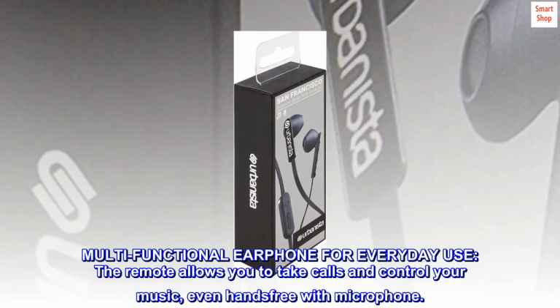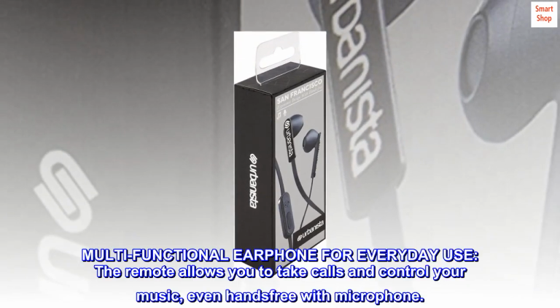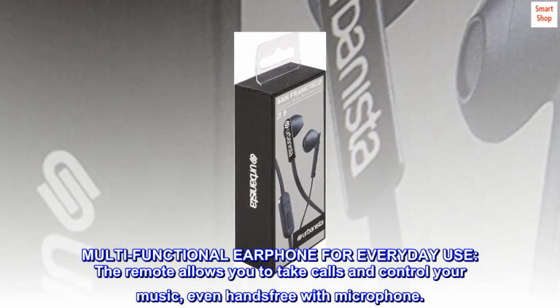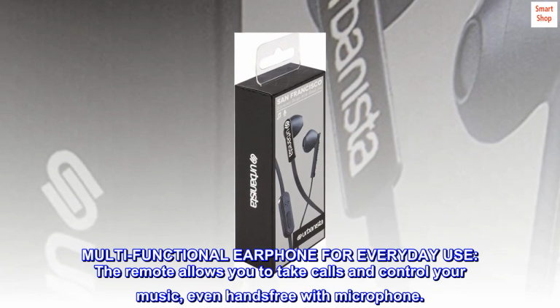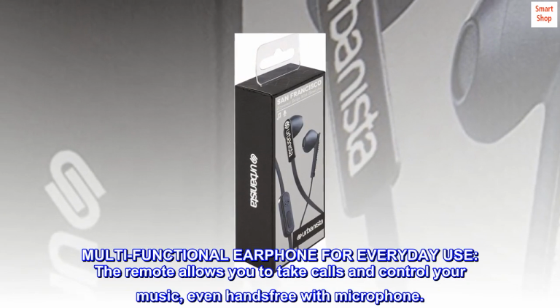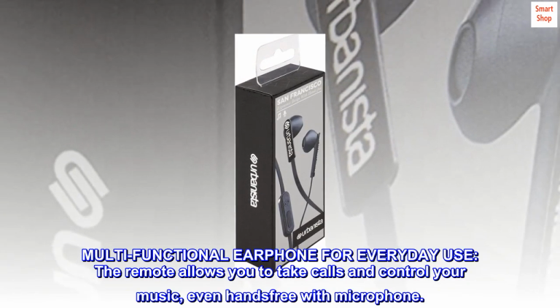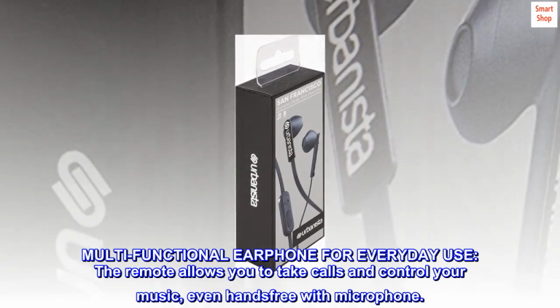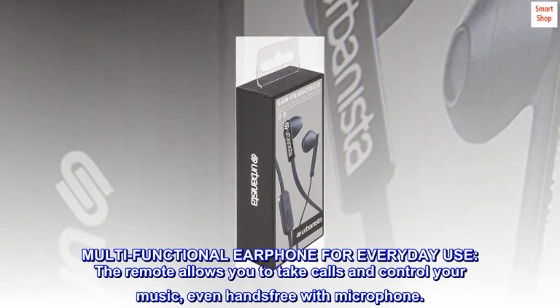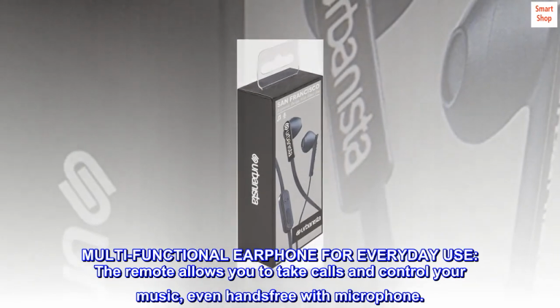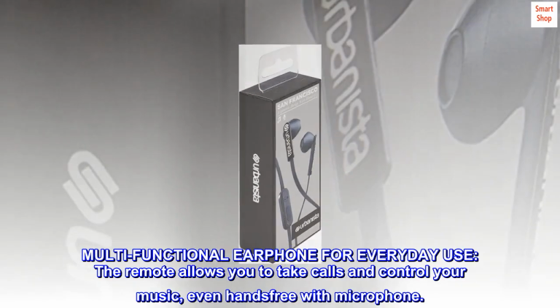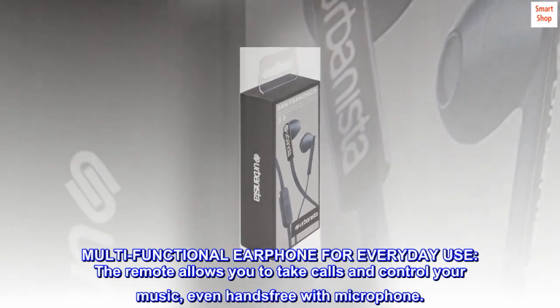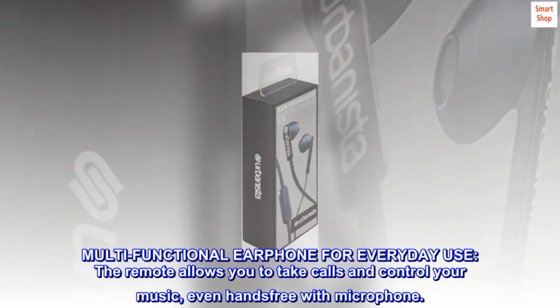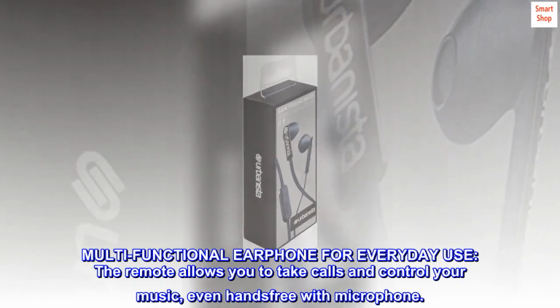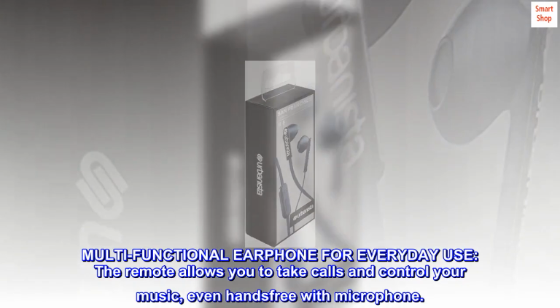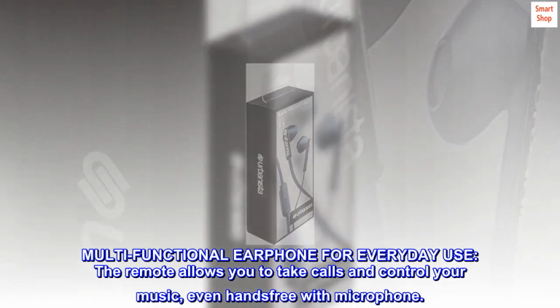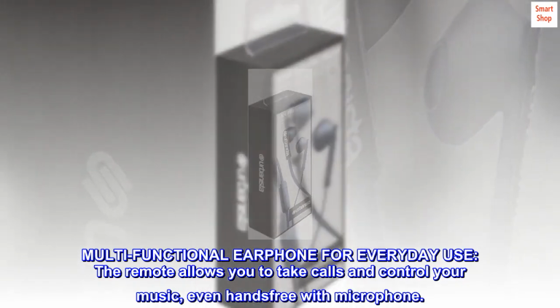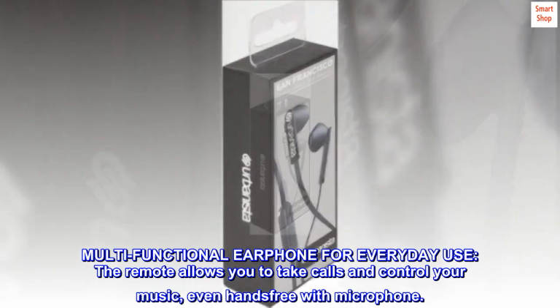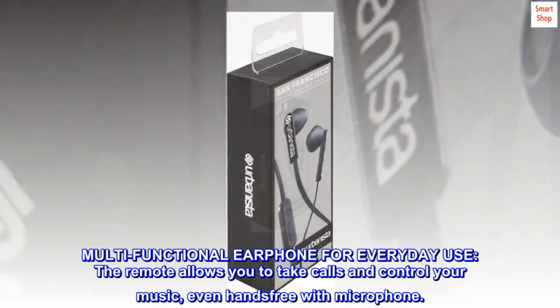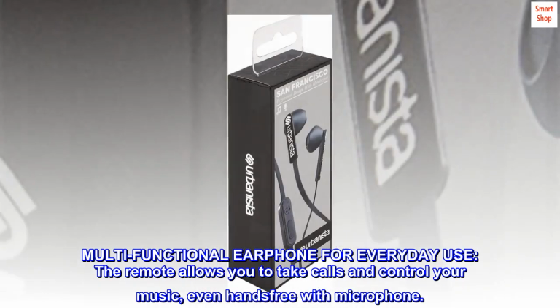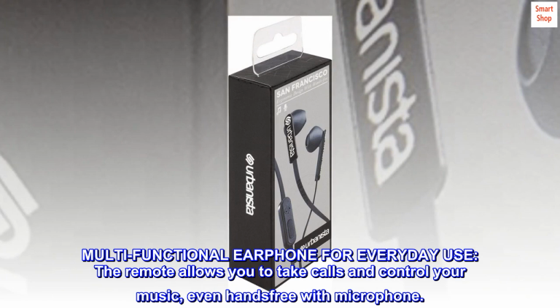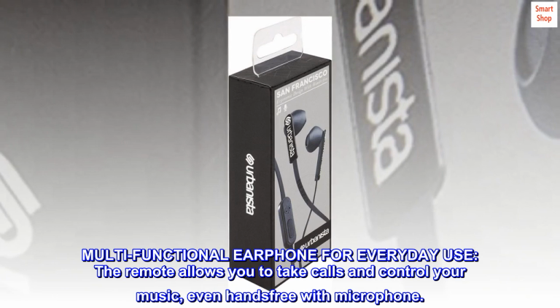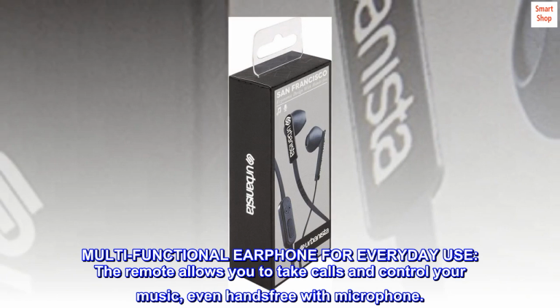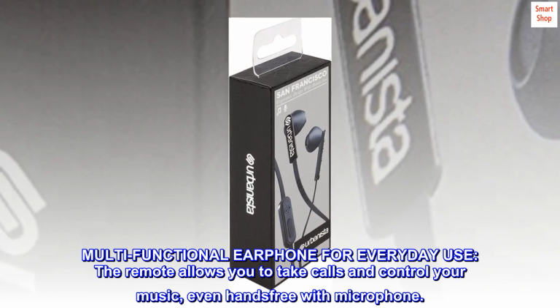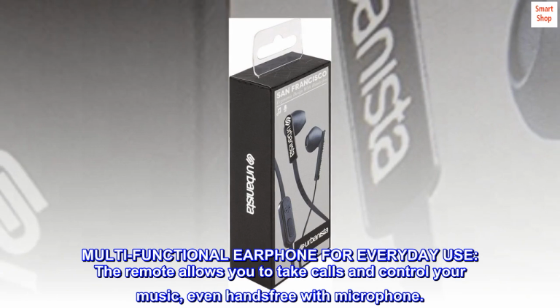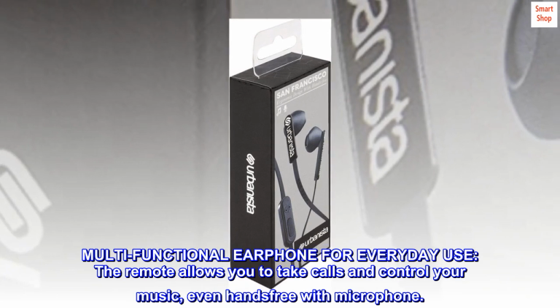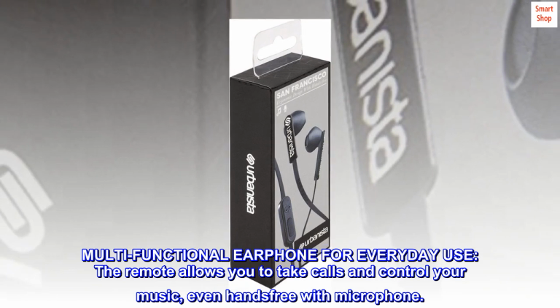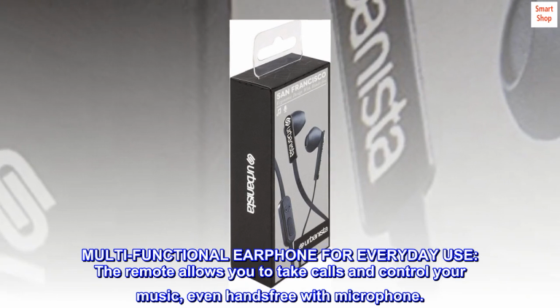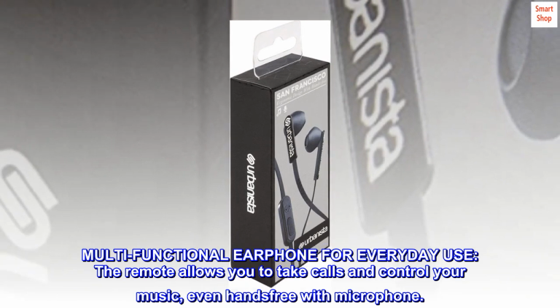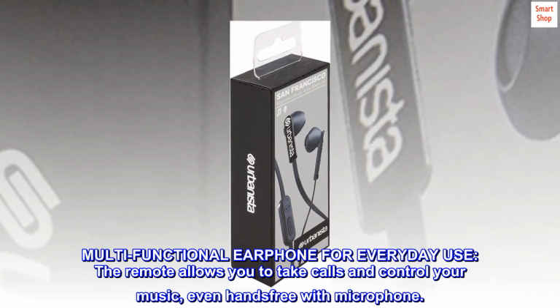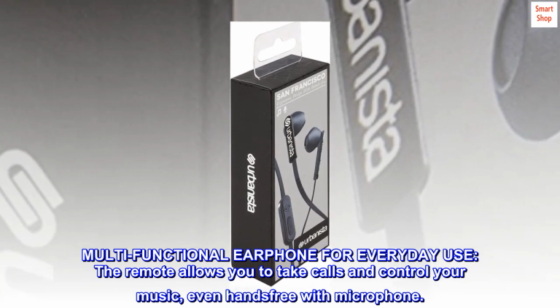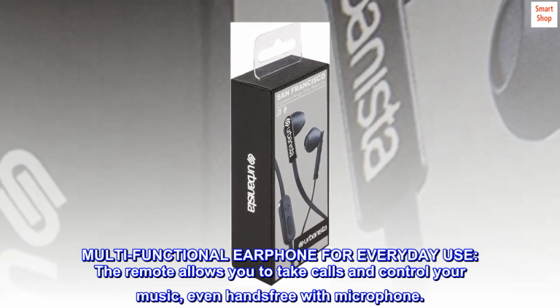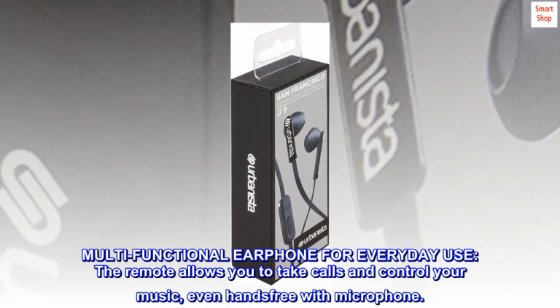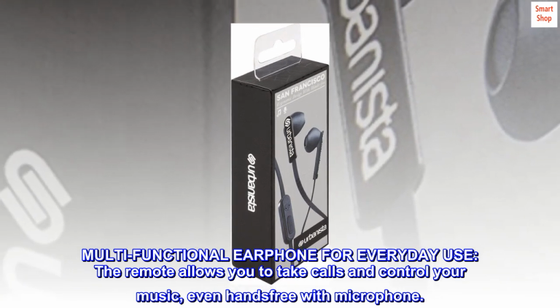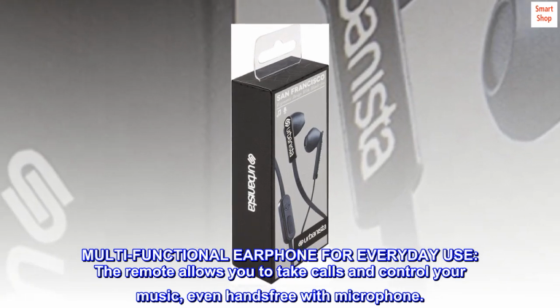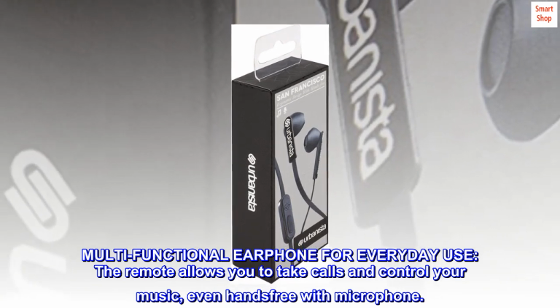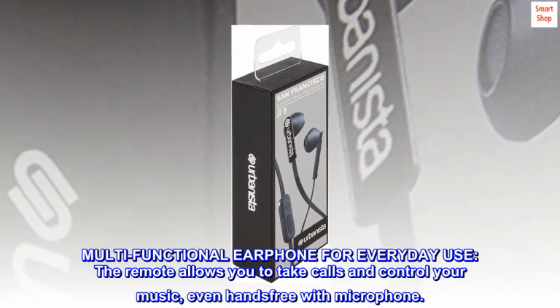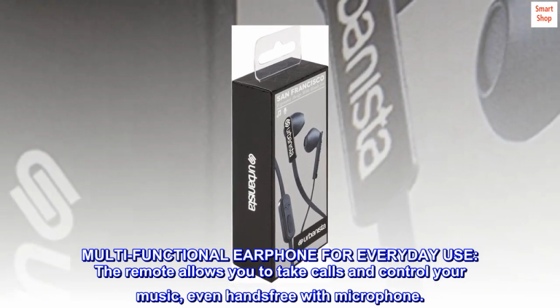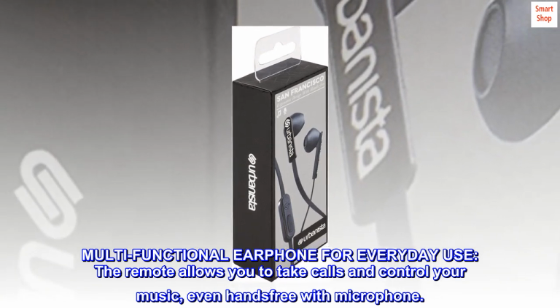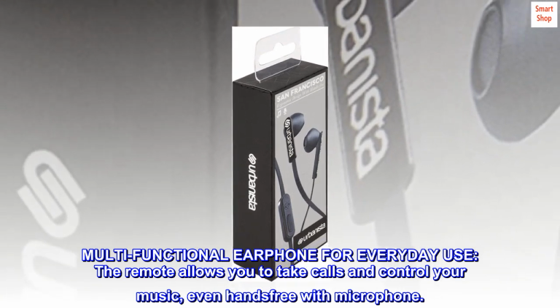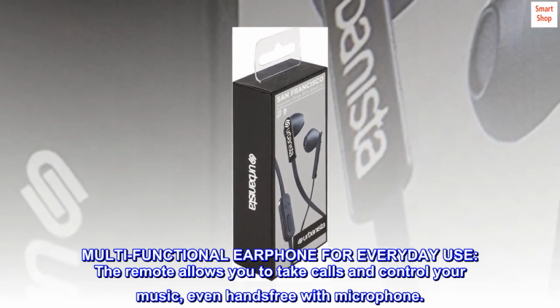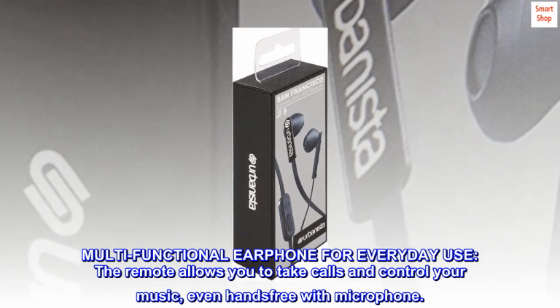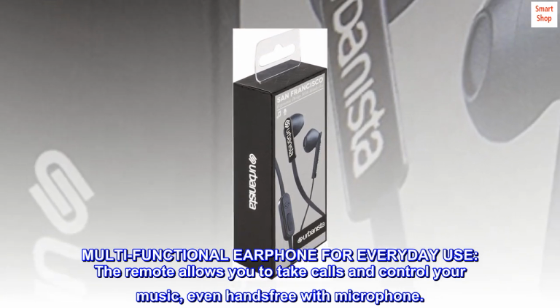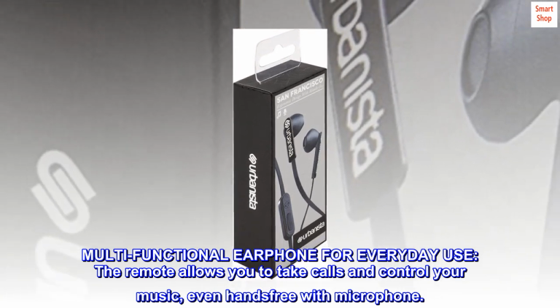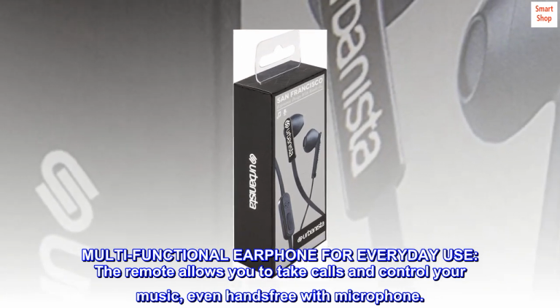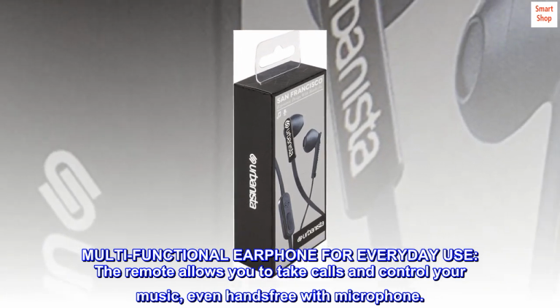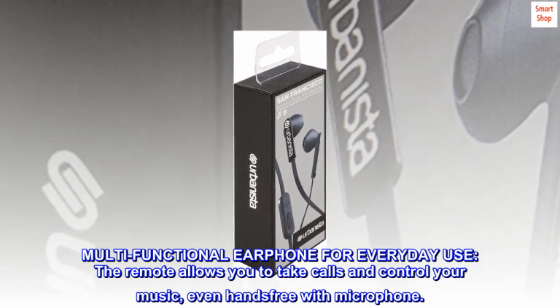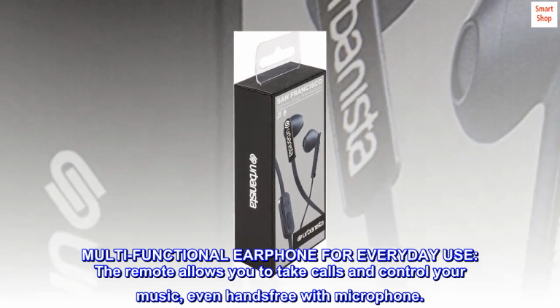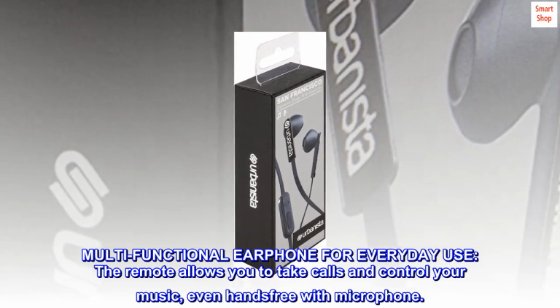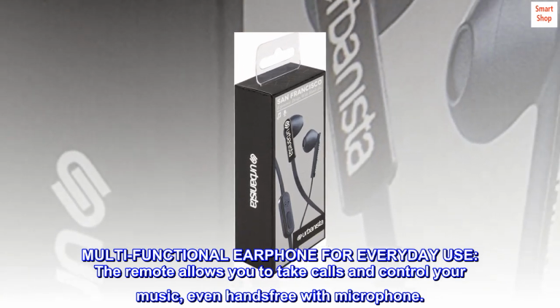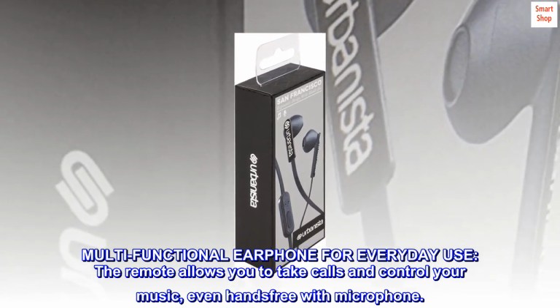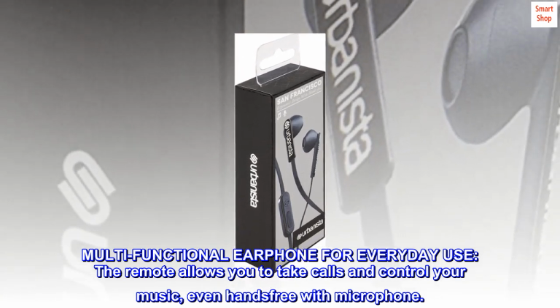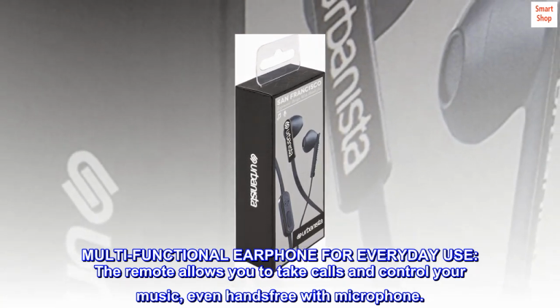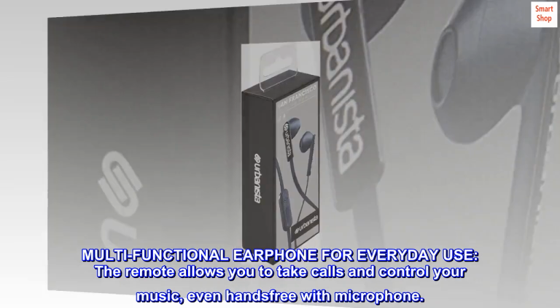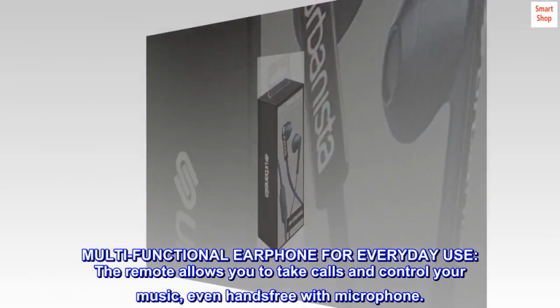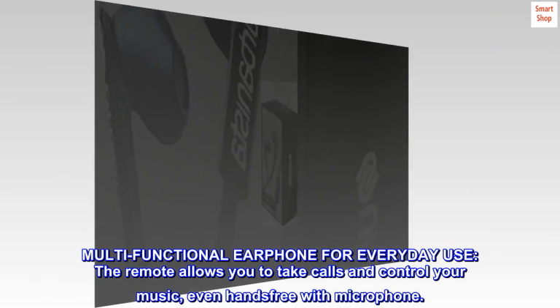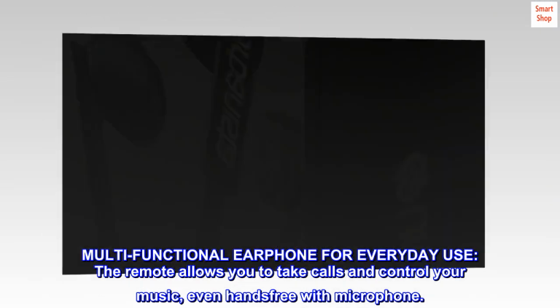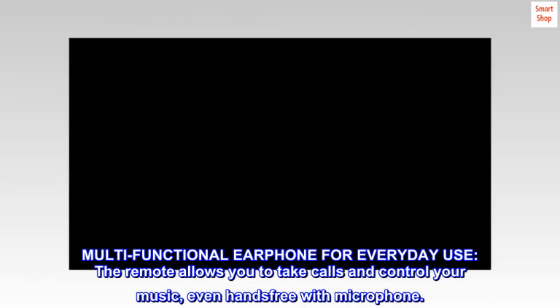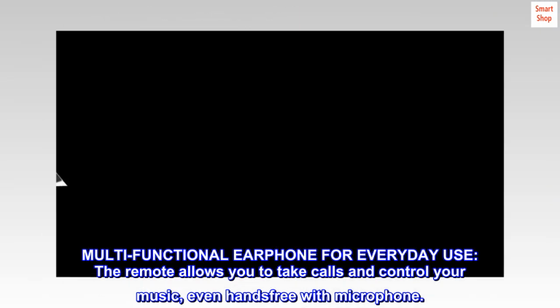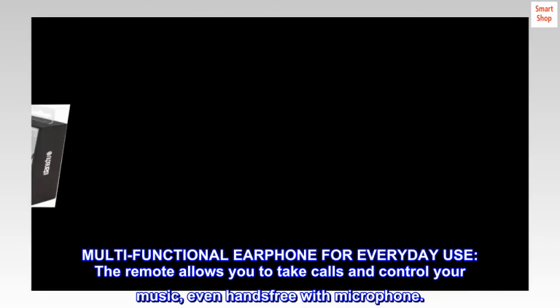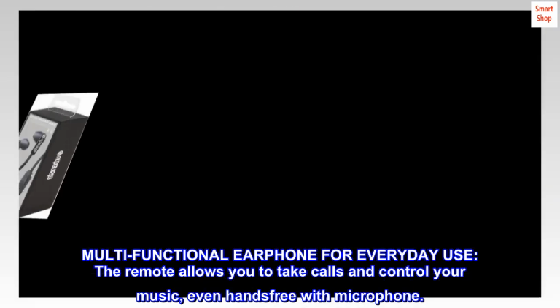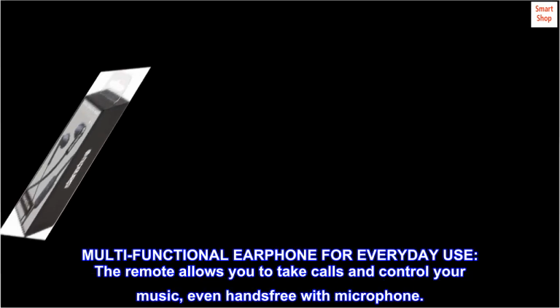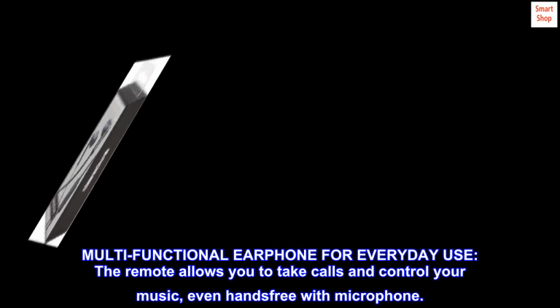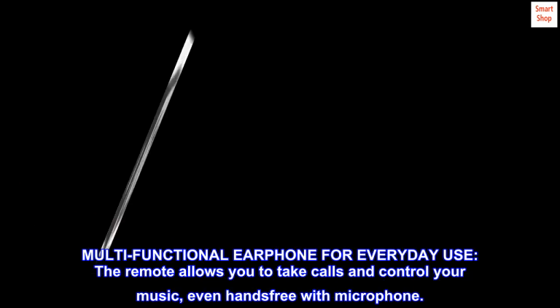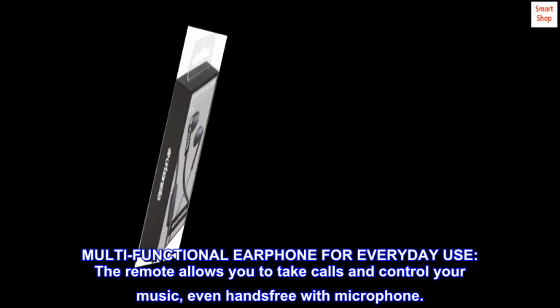Multifunctional earphone for everyday use. The remote allows you to take calls and control your music, even hands-free with microphone.